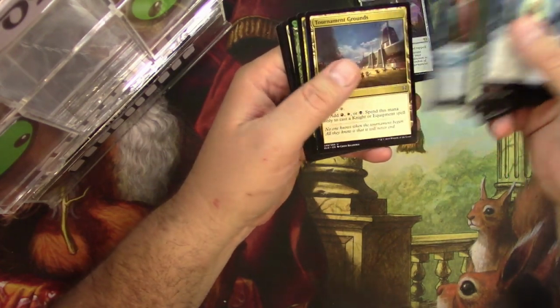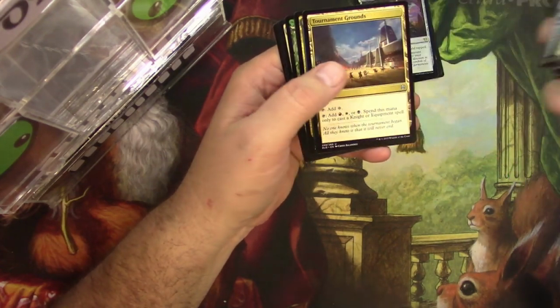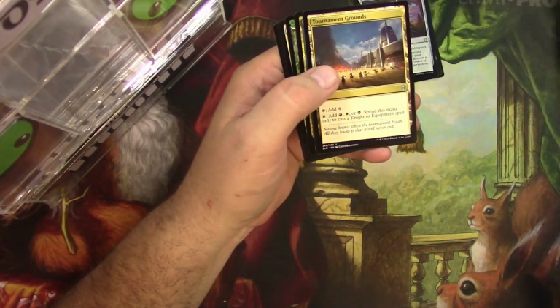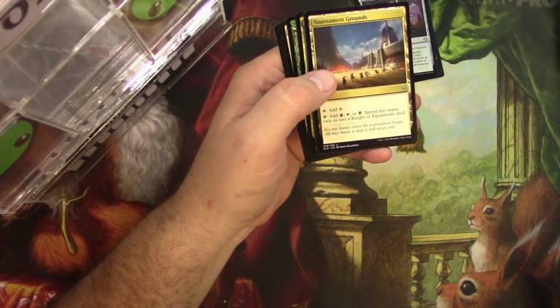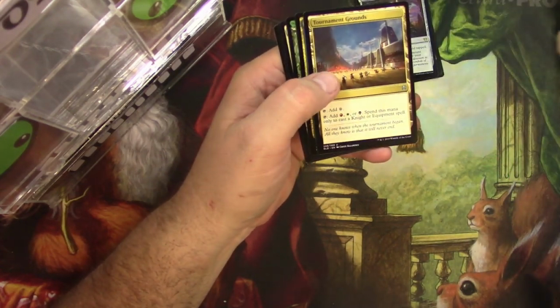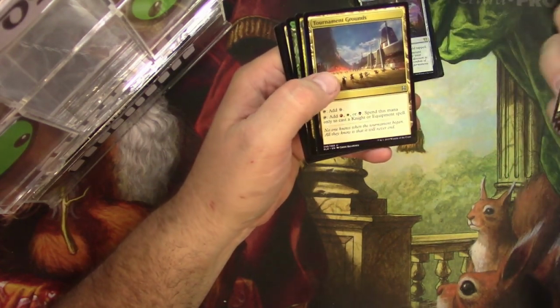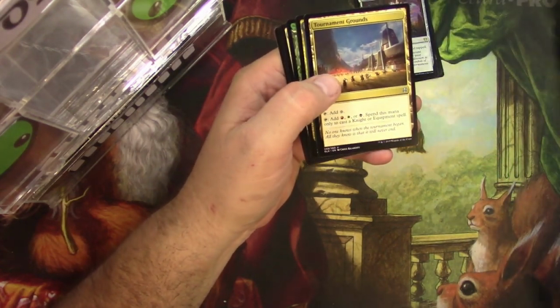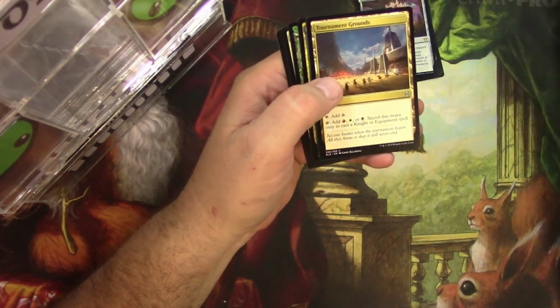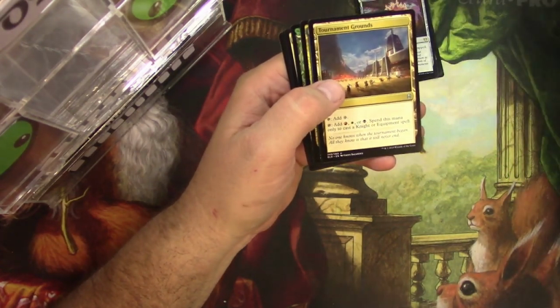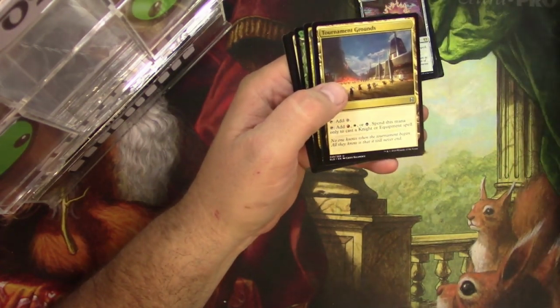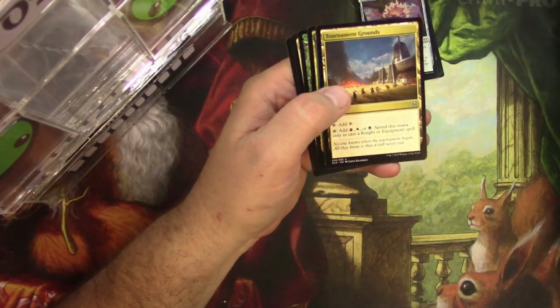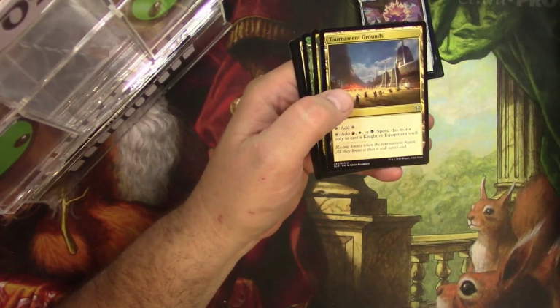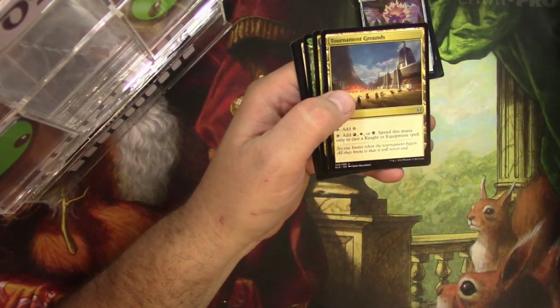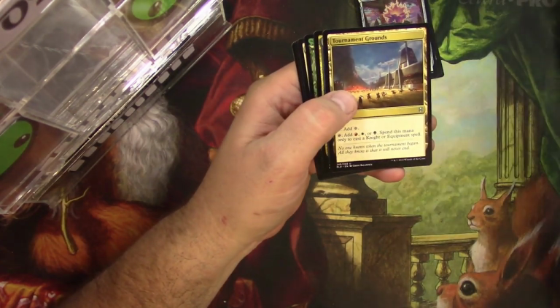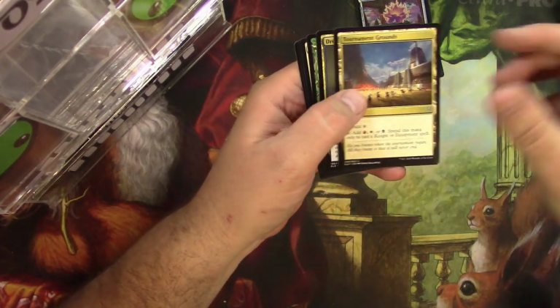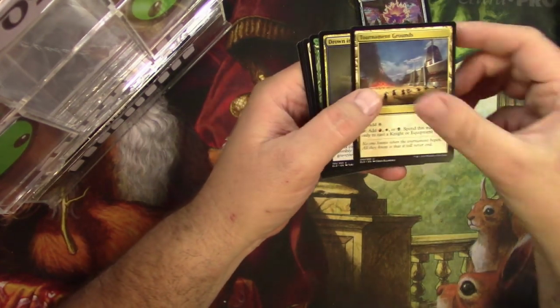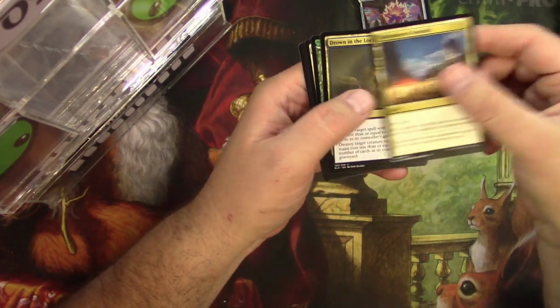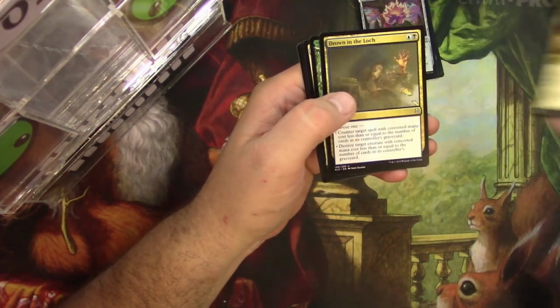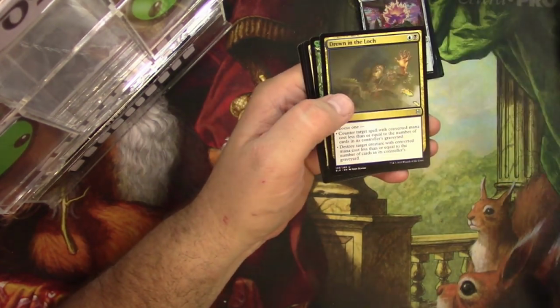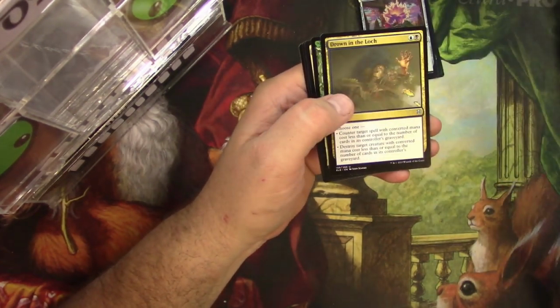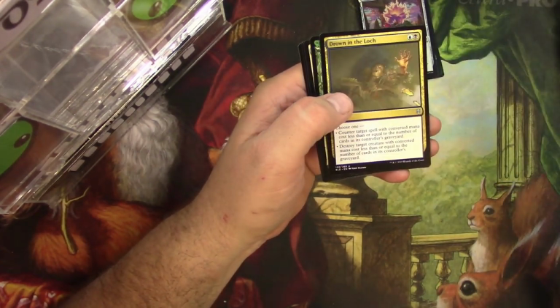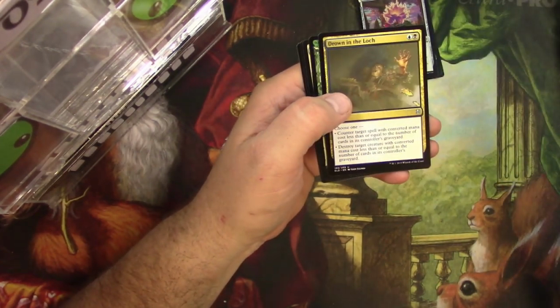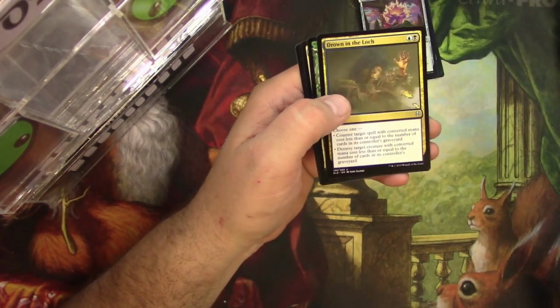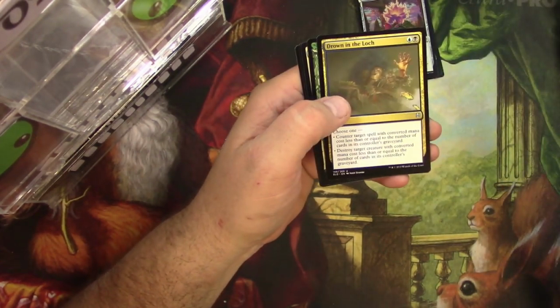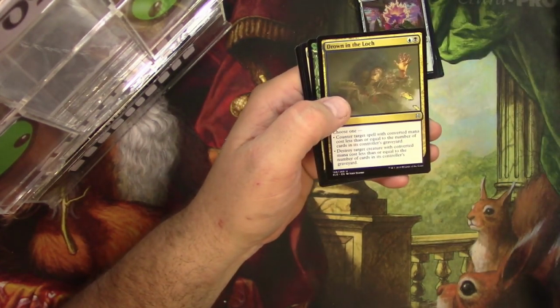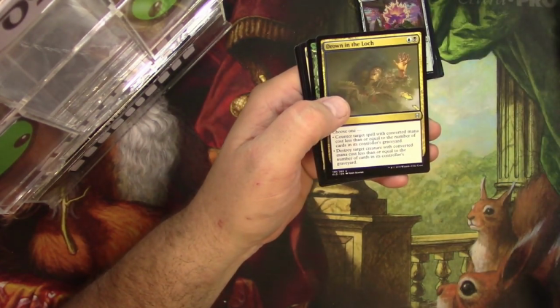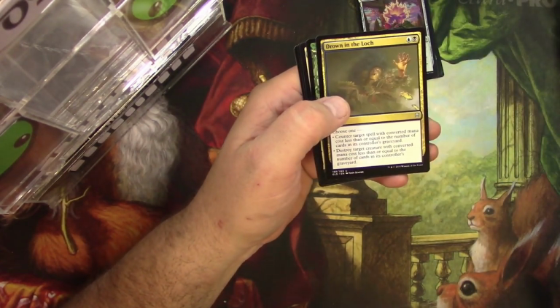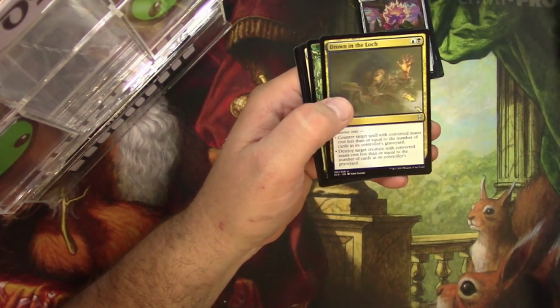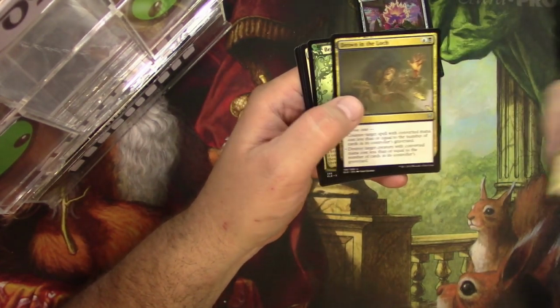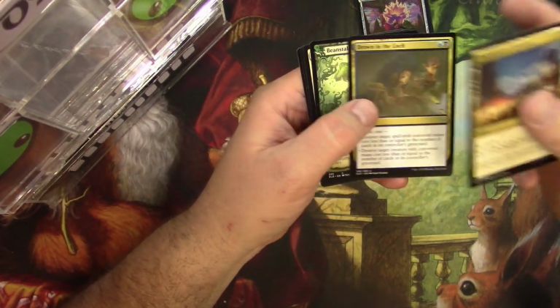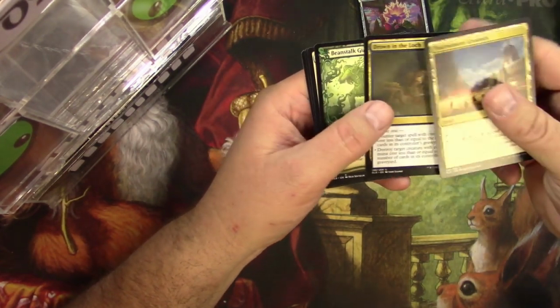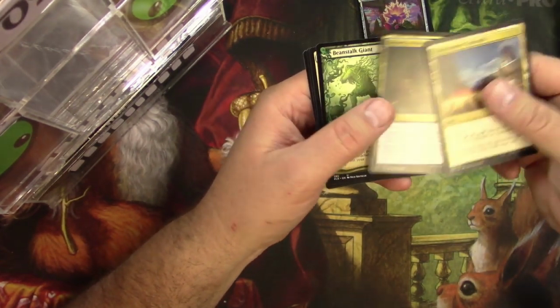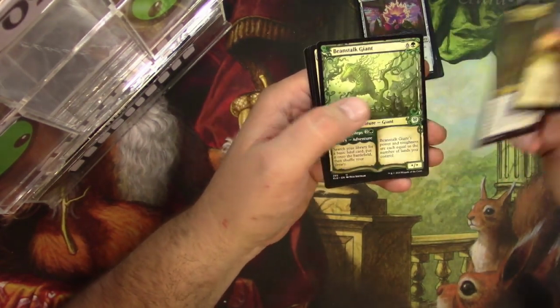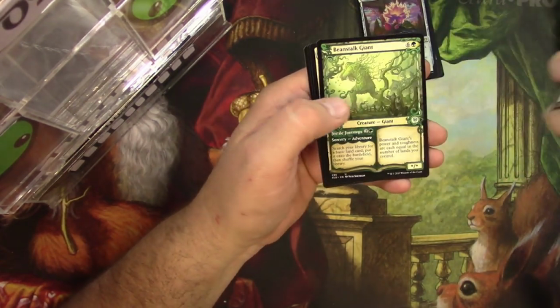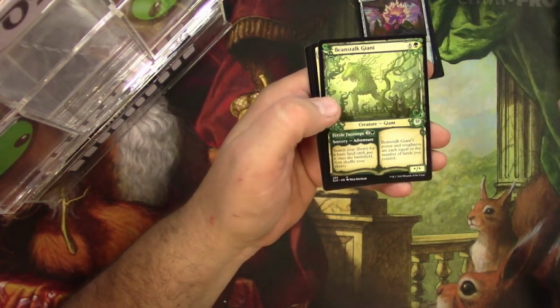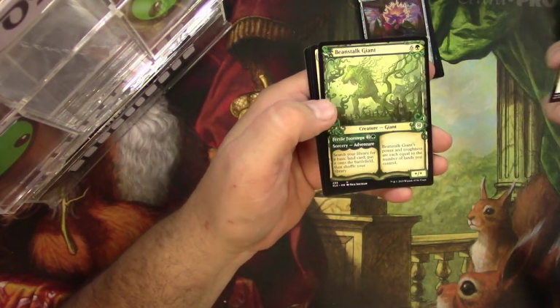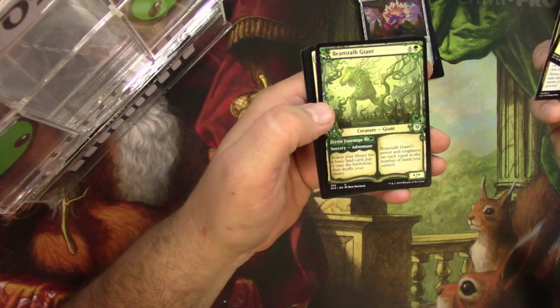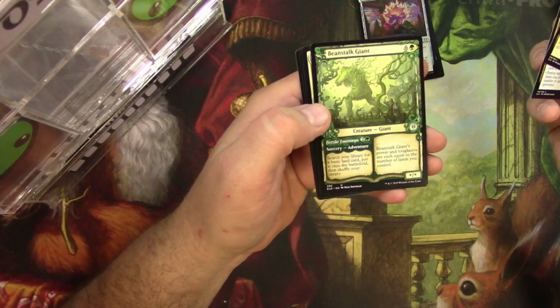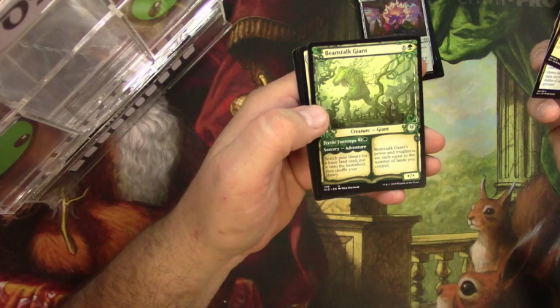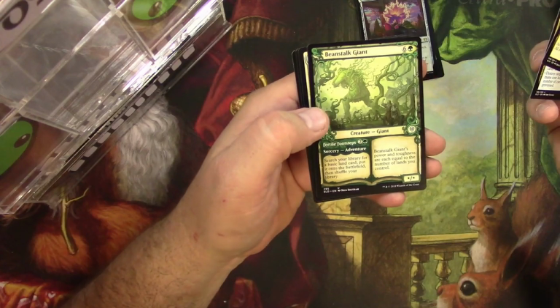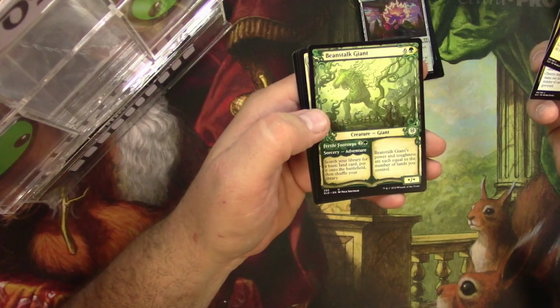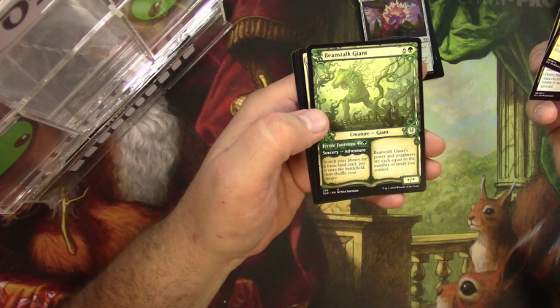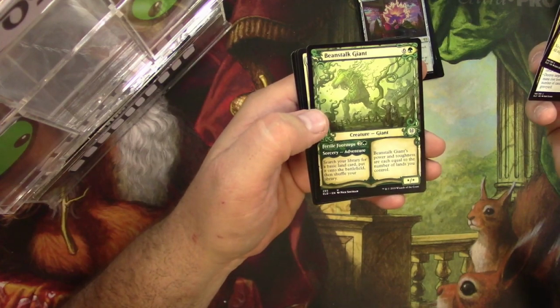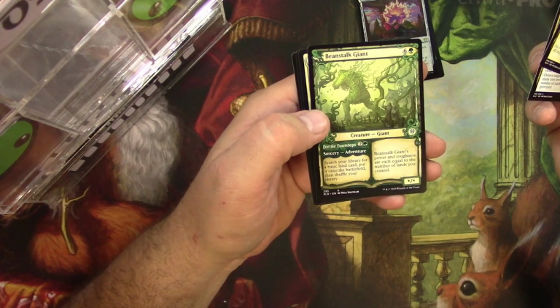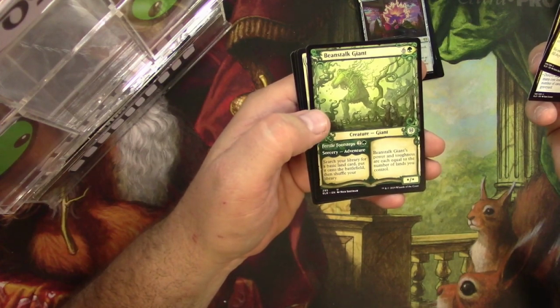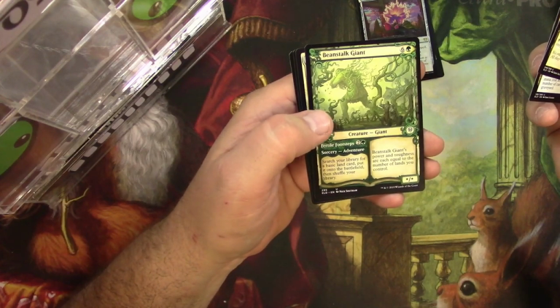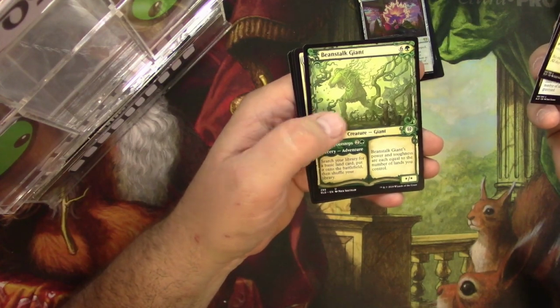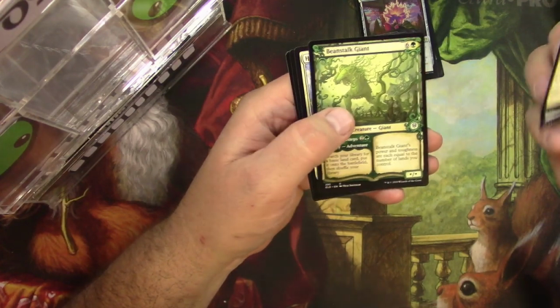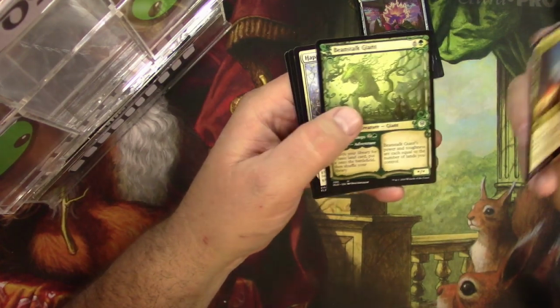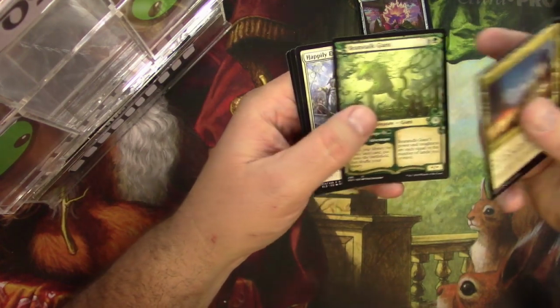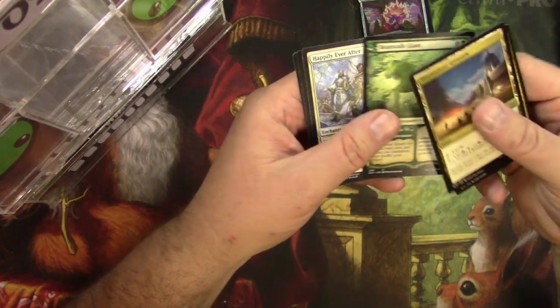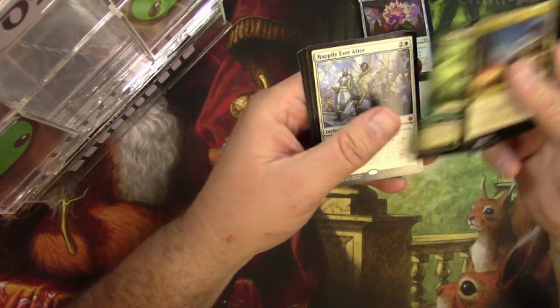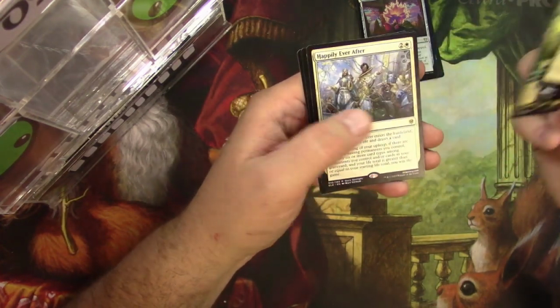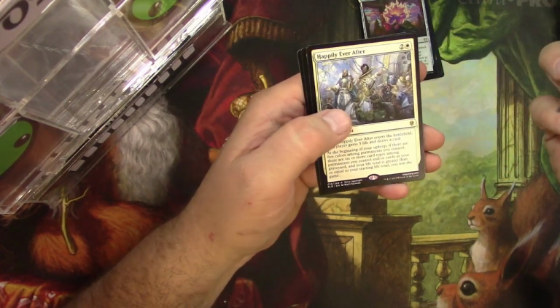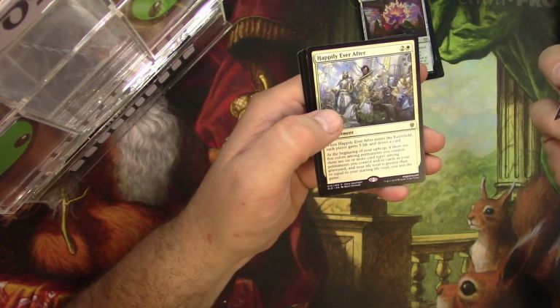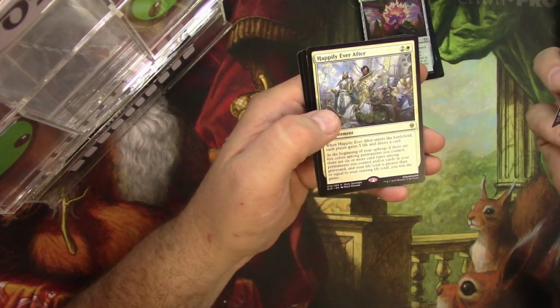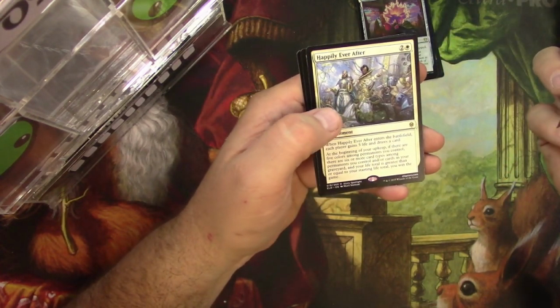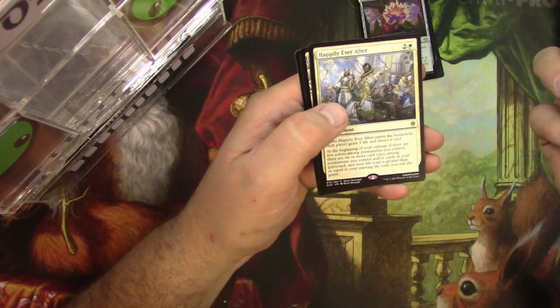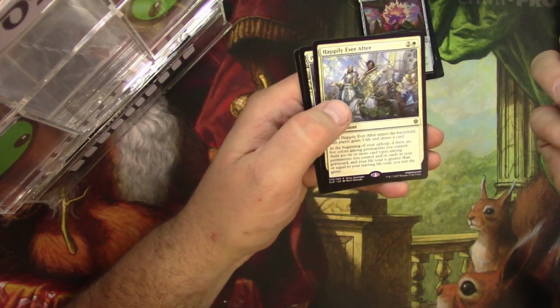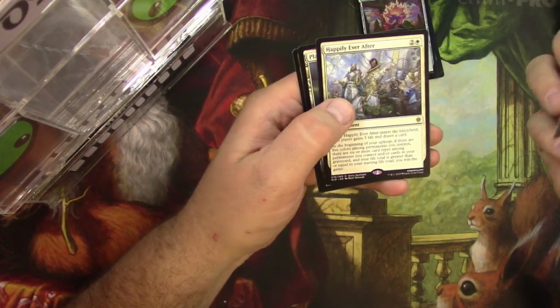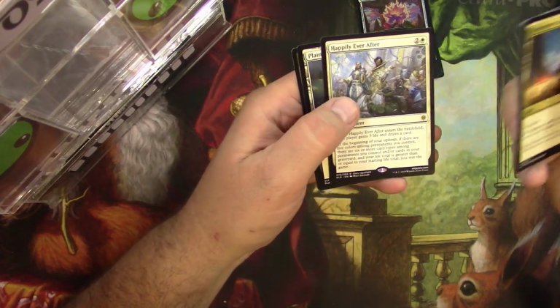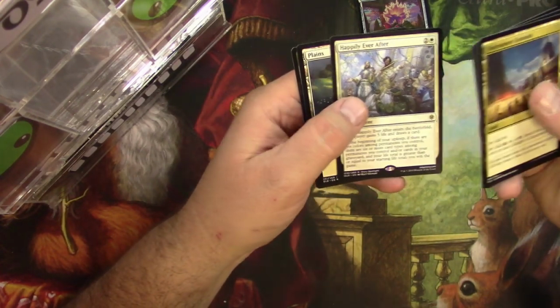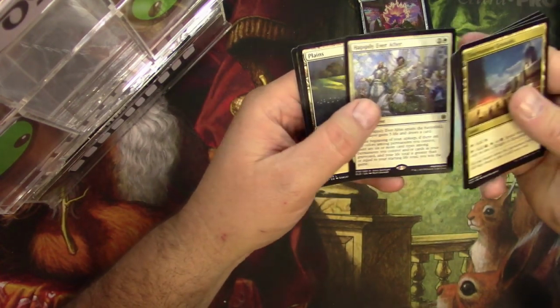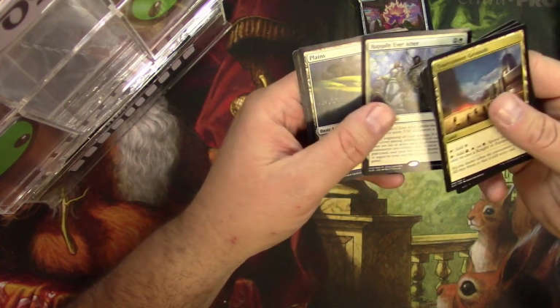Tournament Grounds, Drown in the Loch, Beanstalk Giant, and Happily Ever After.